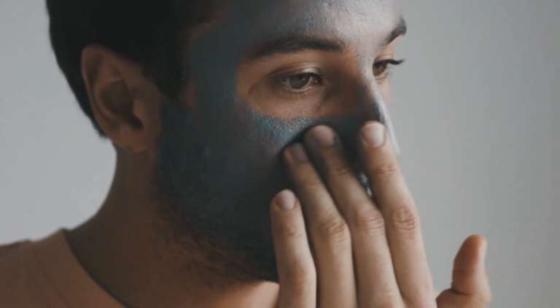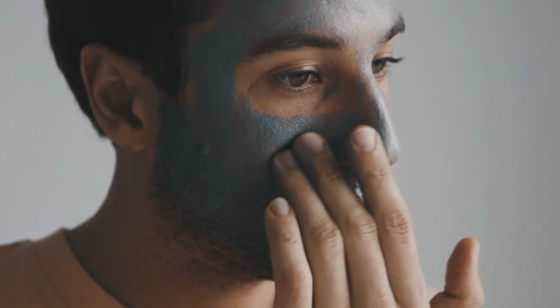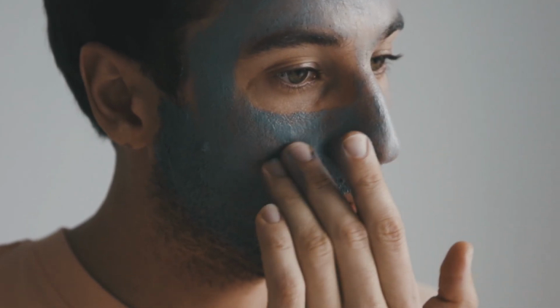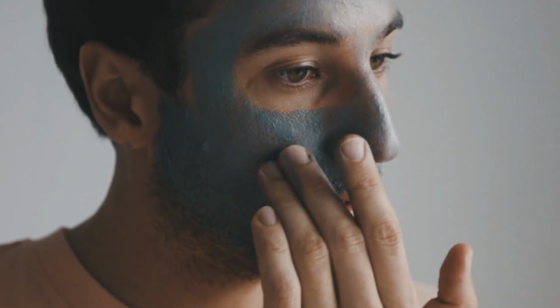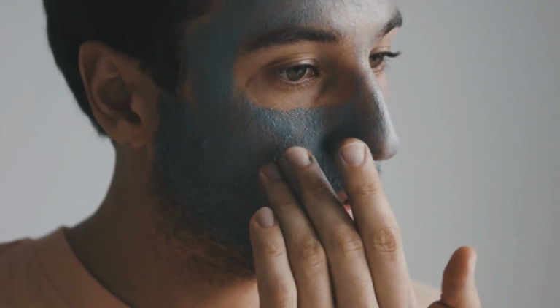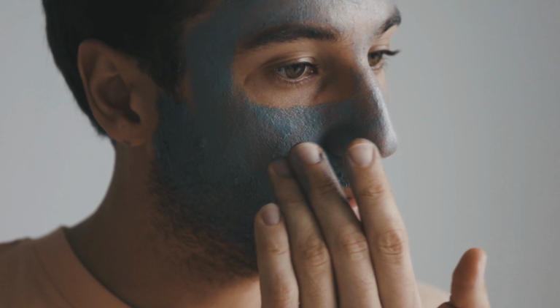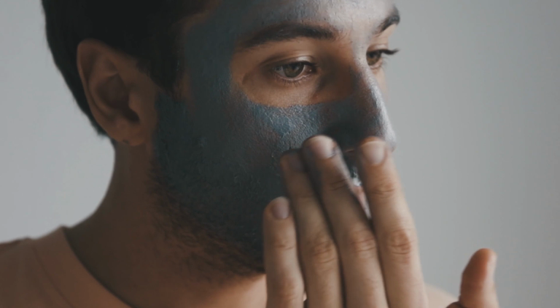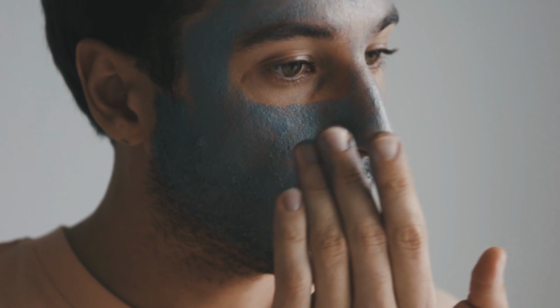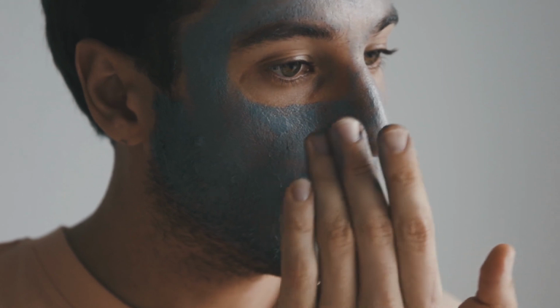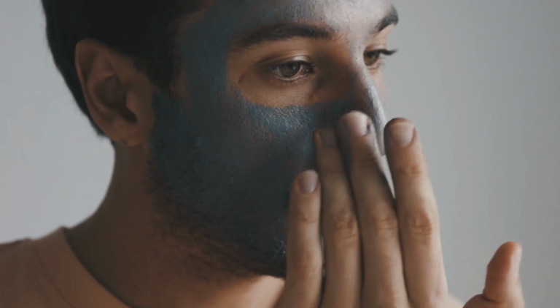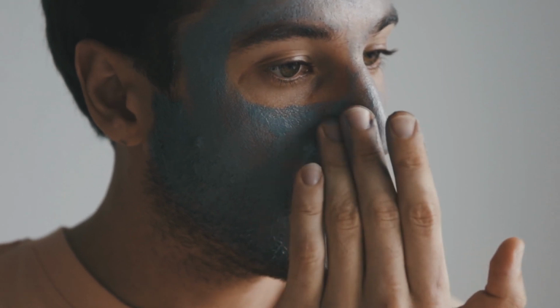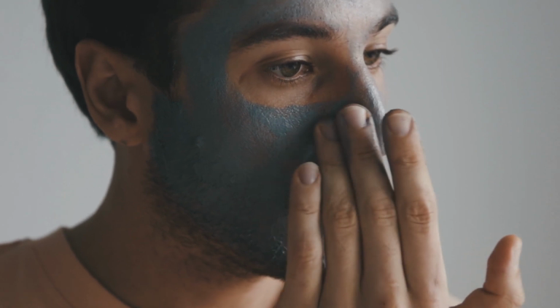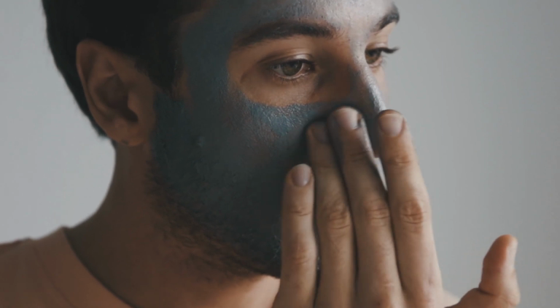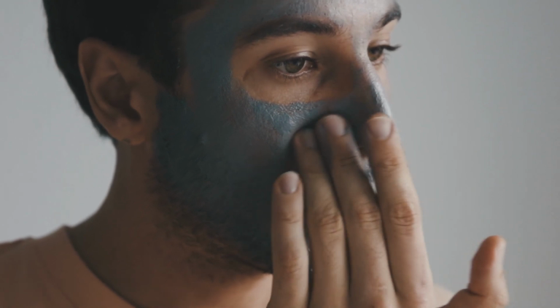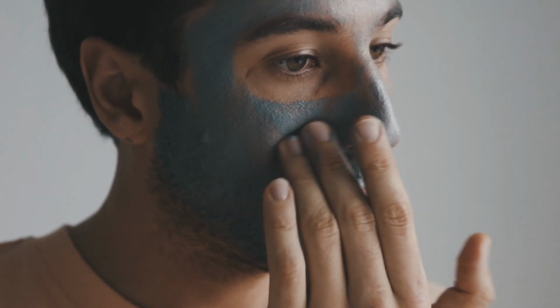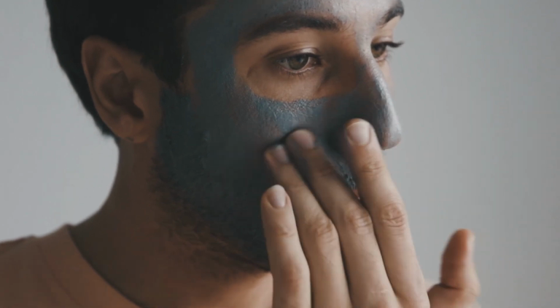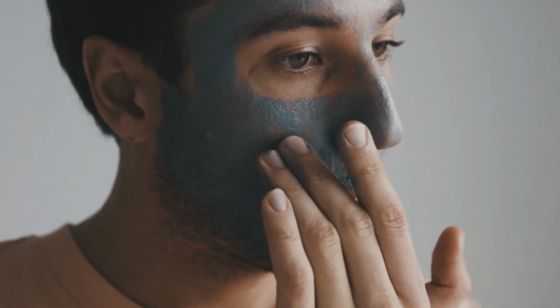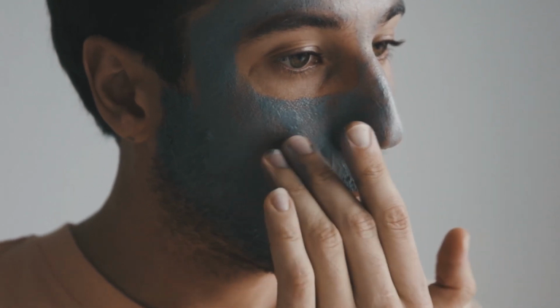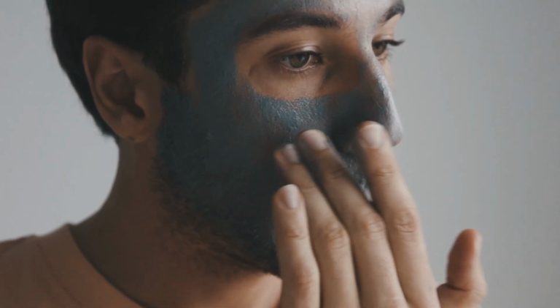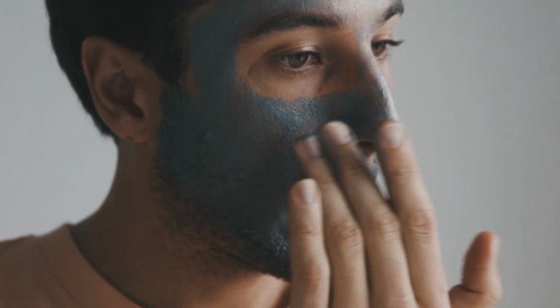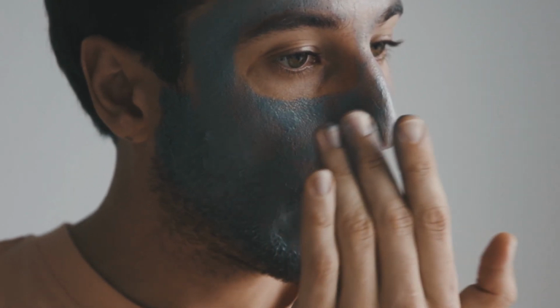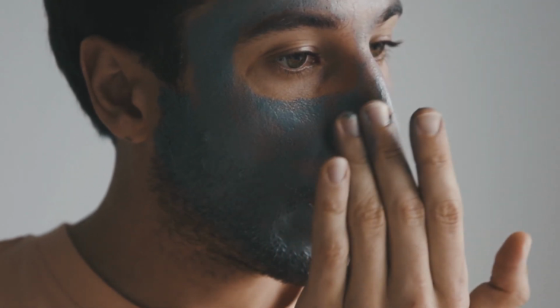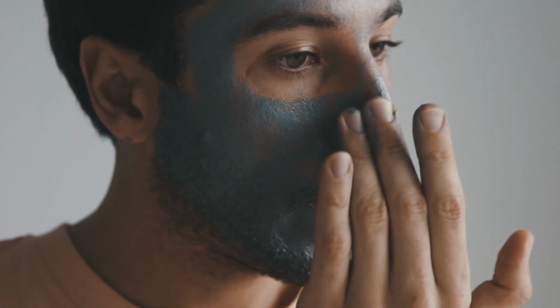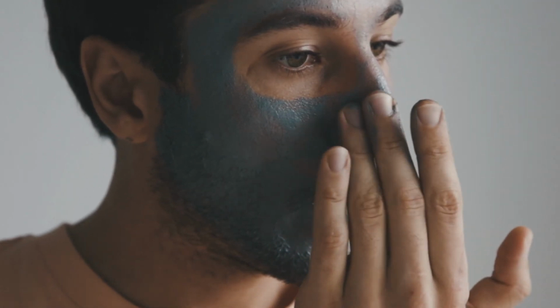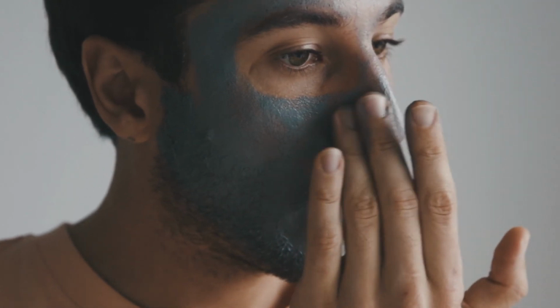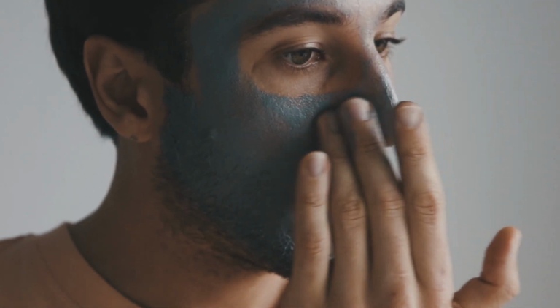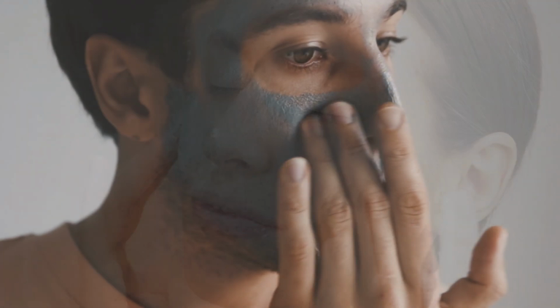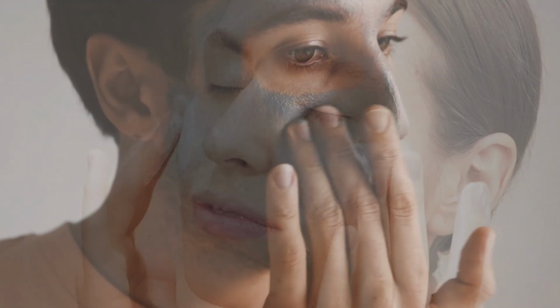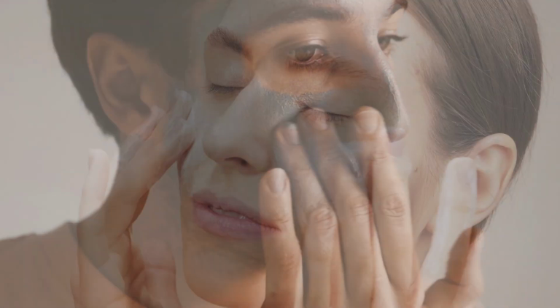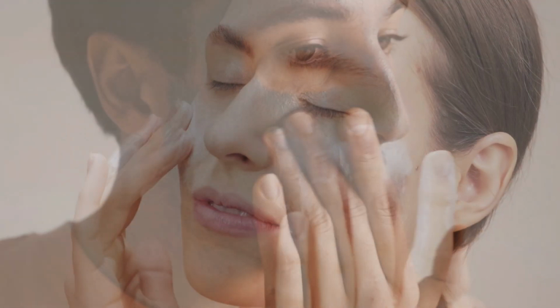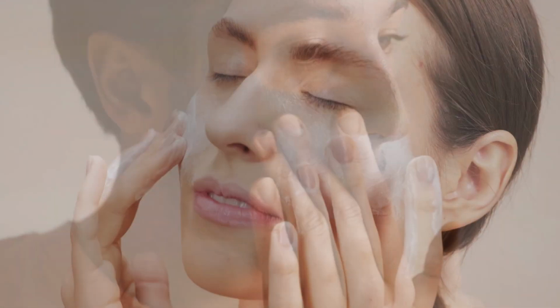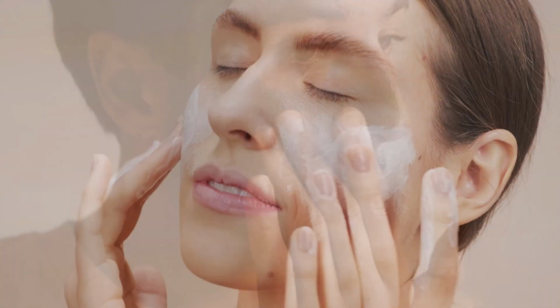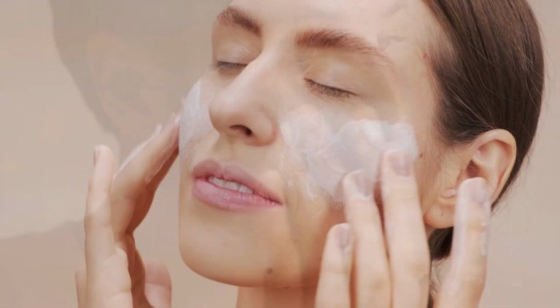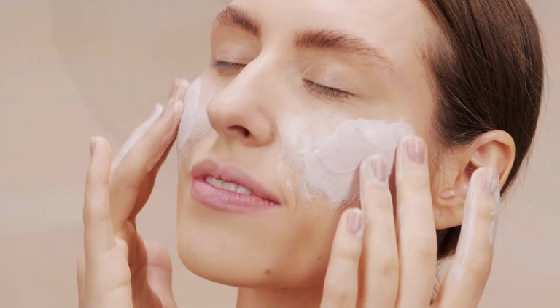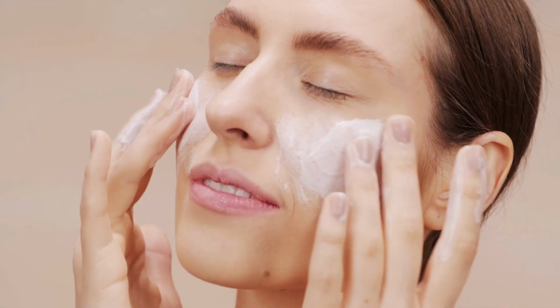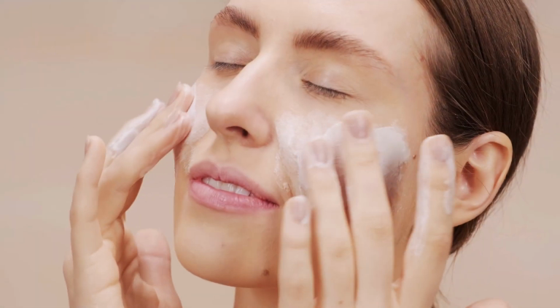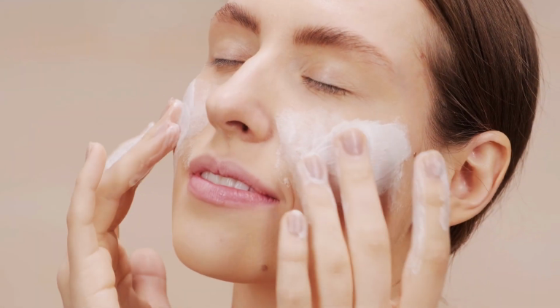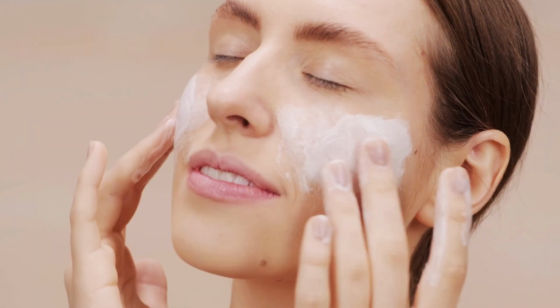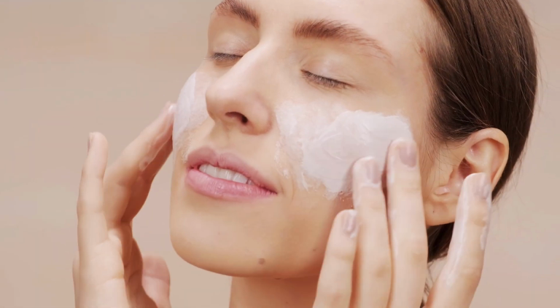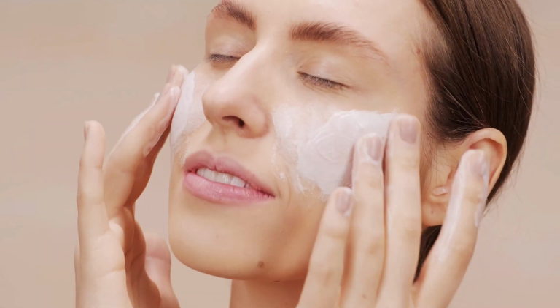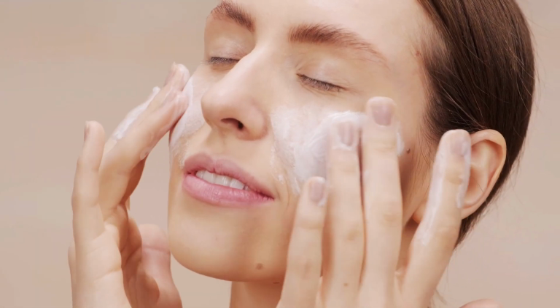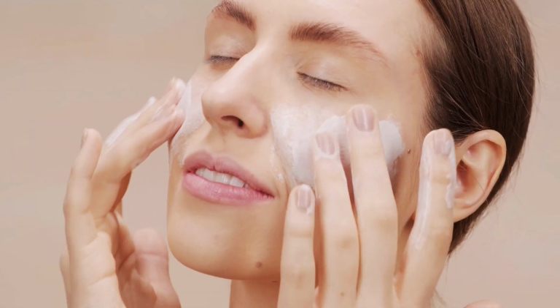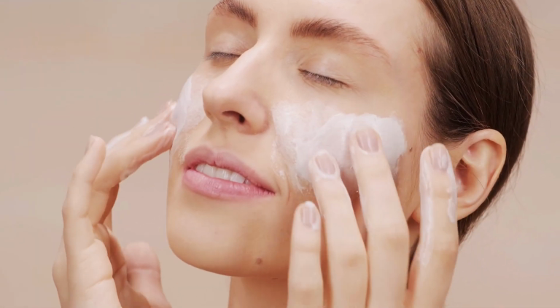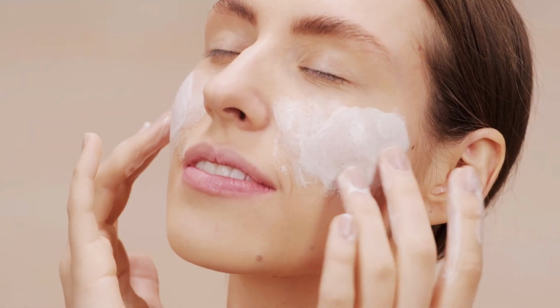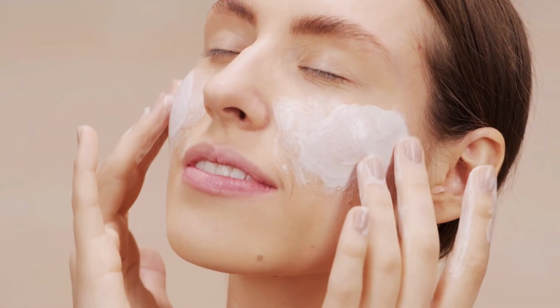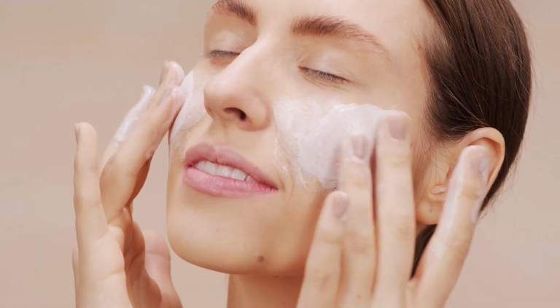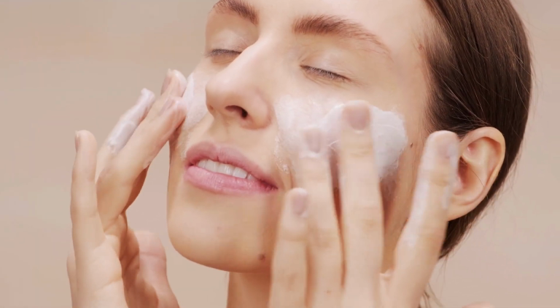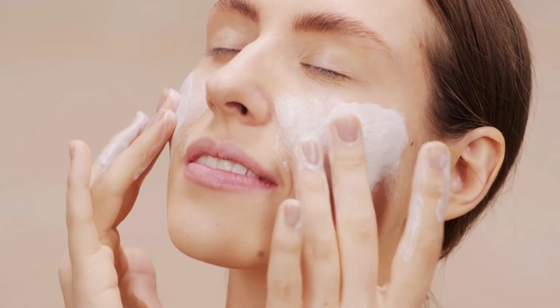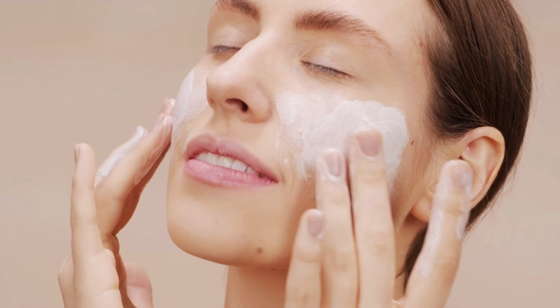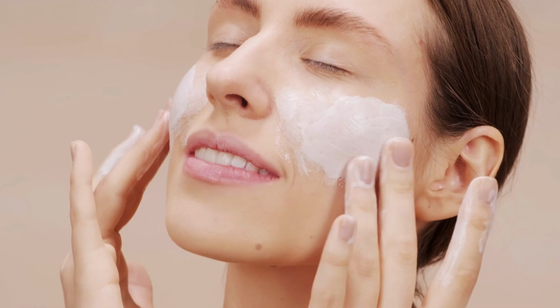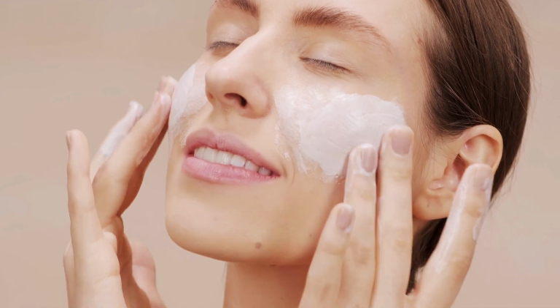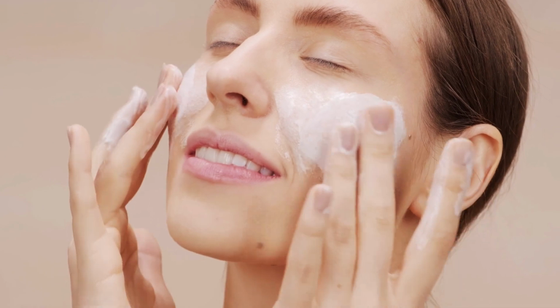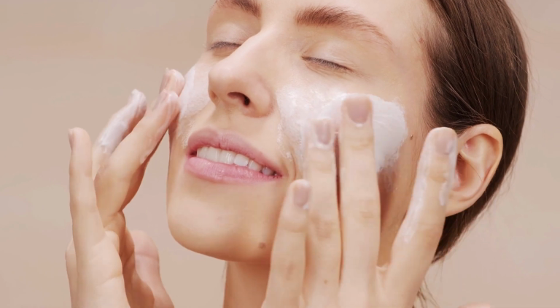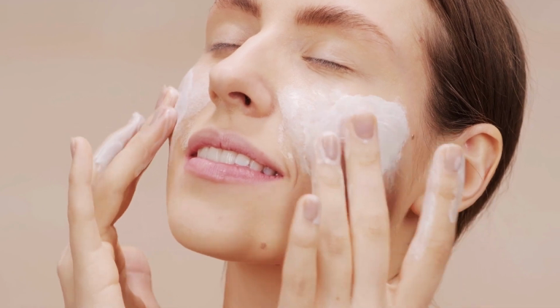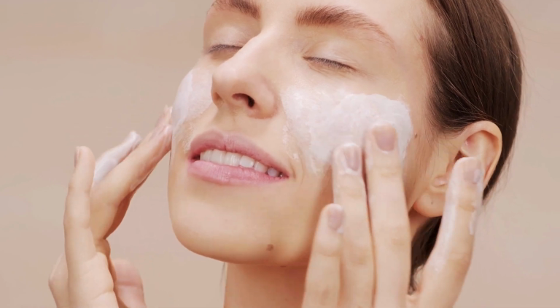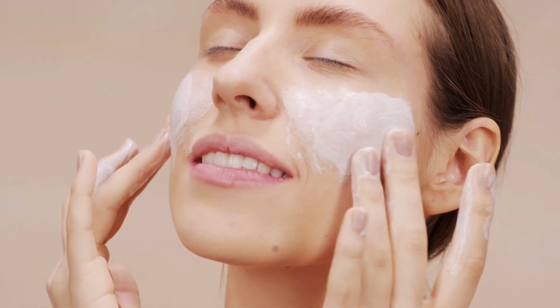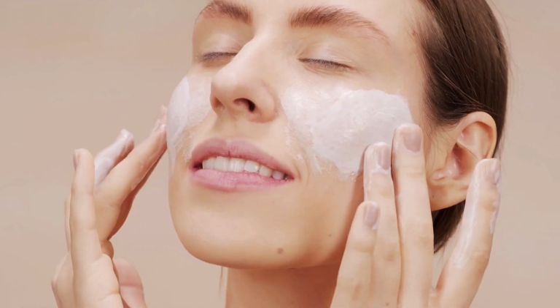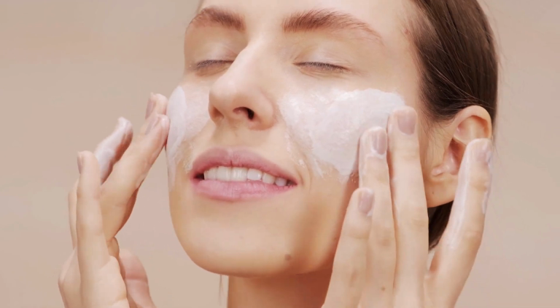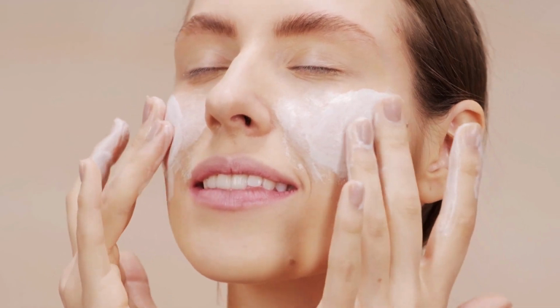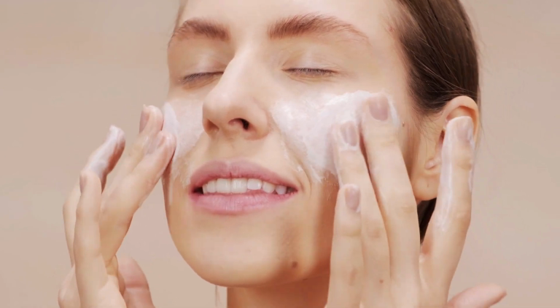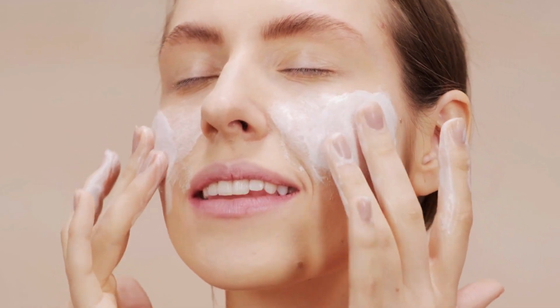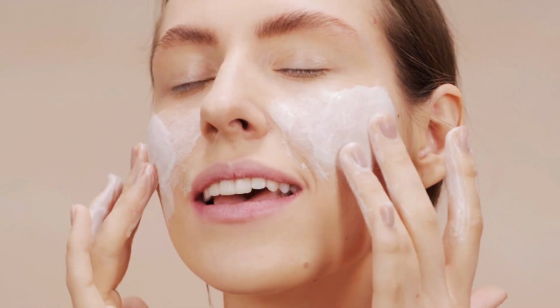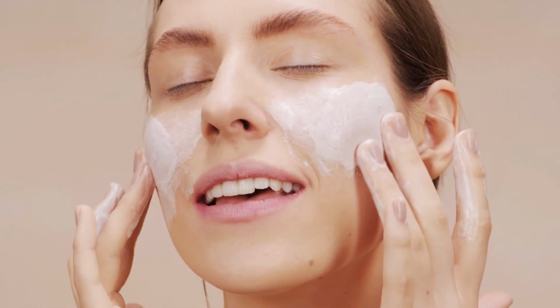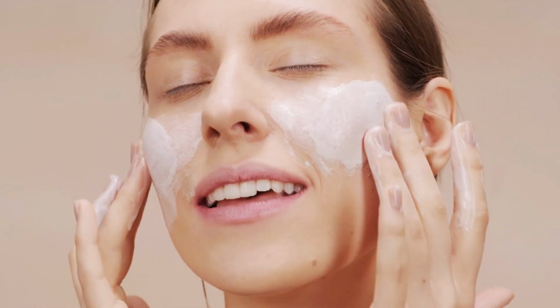For noticeable results, it's recommended to follow this skin care routine twice a week. Consistency is key, as natural remedies often require time to show their full effects.